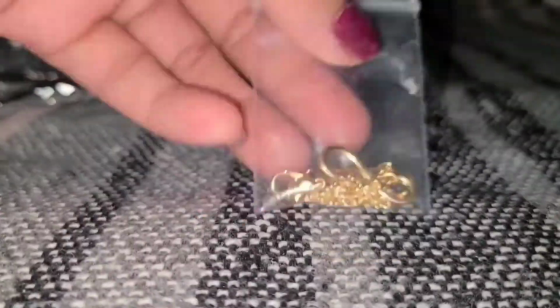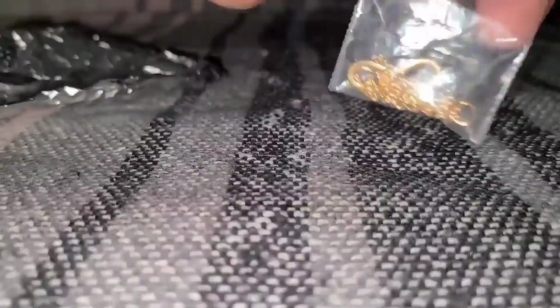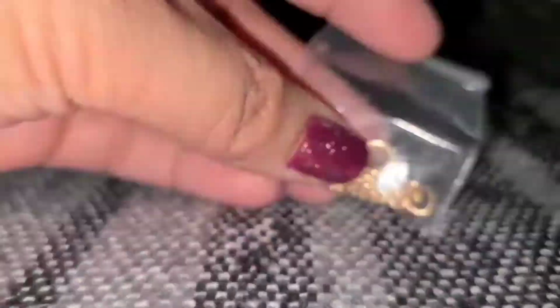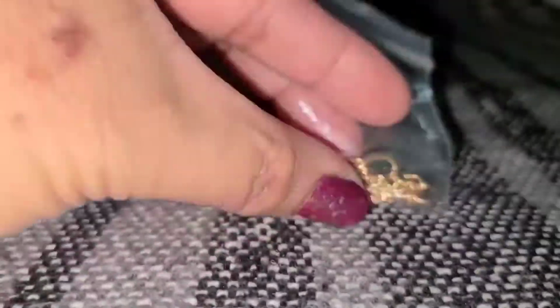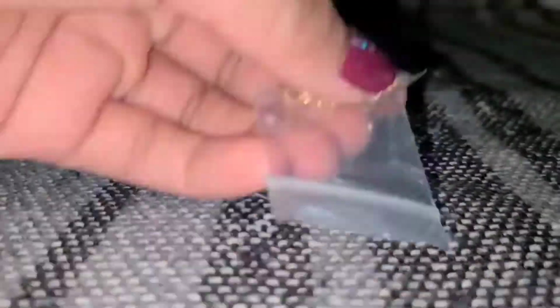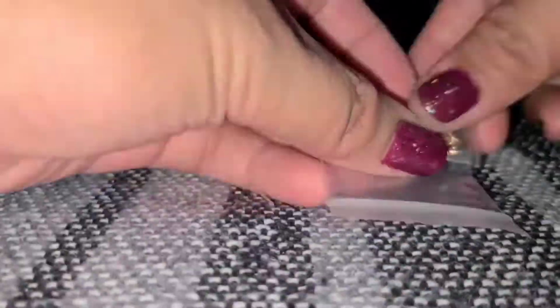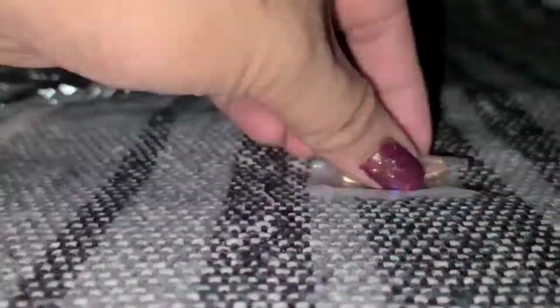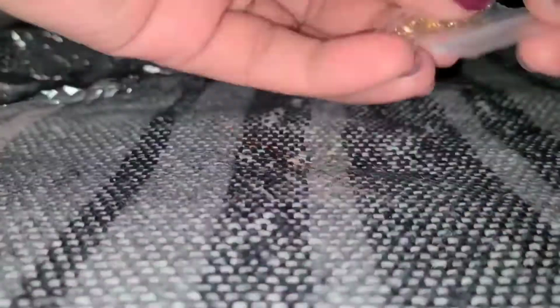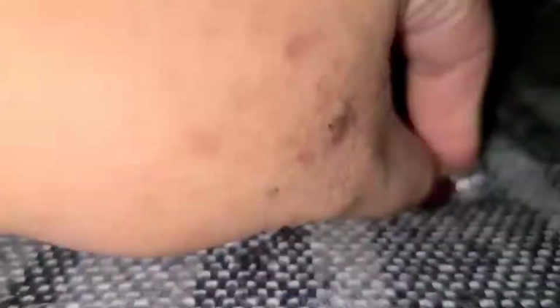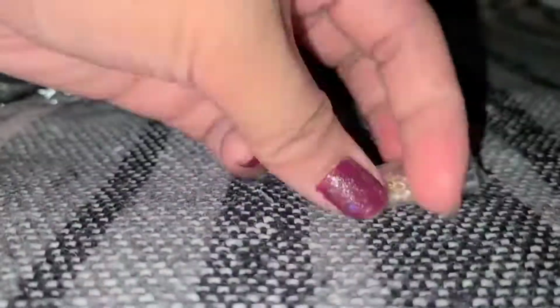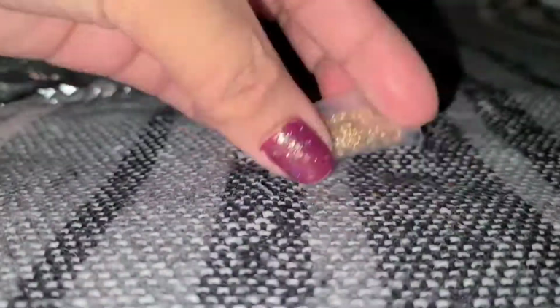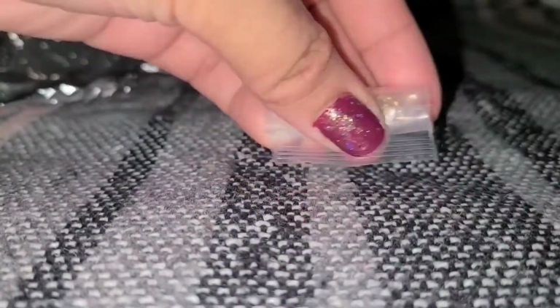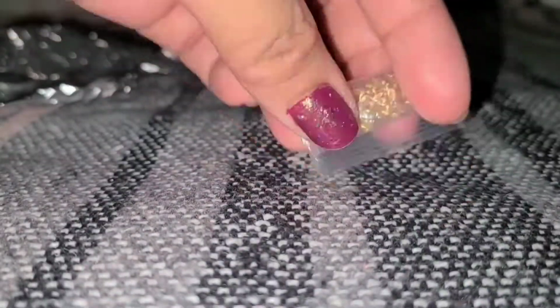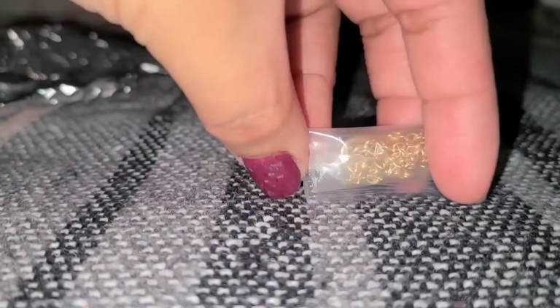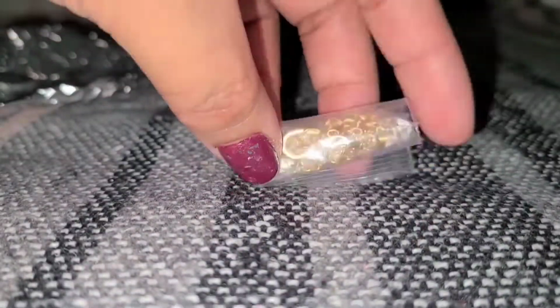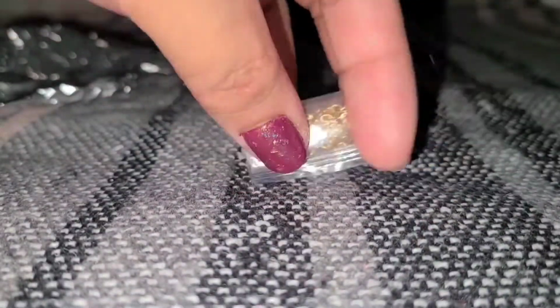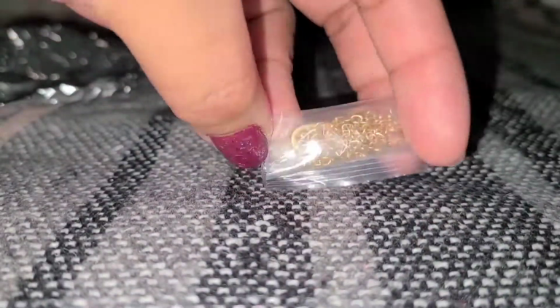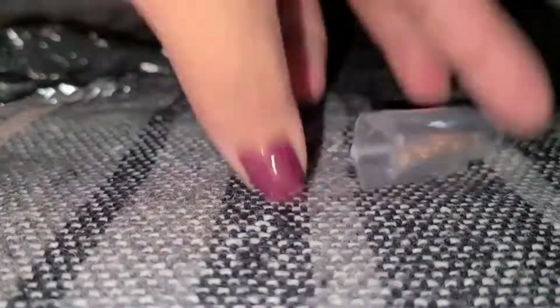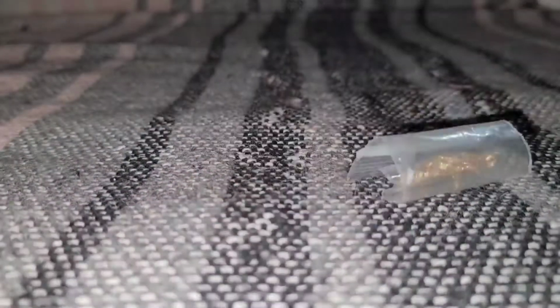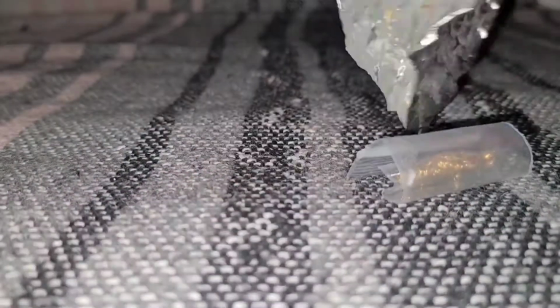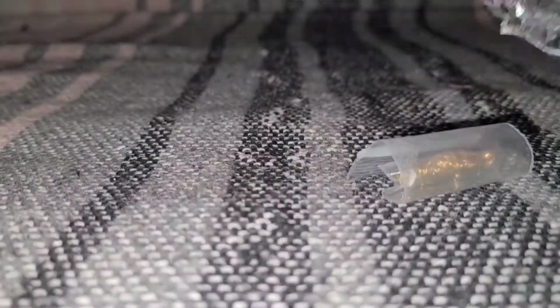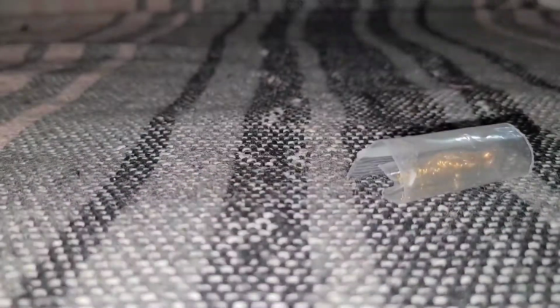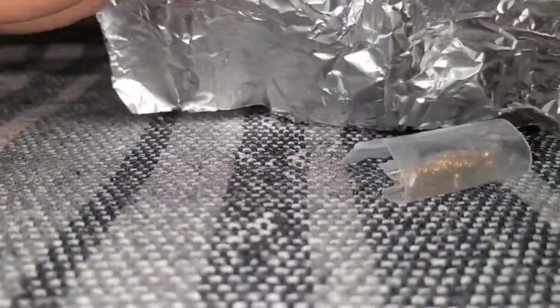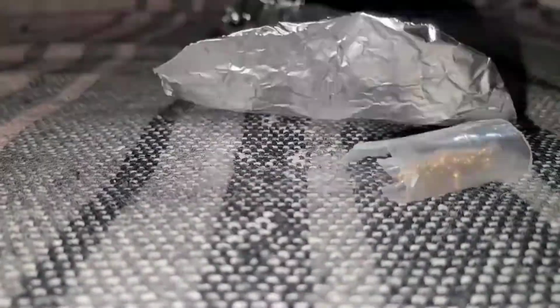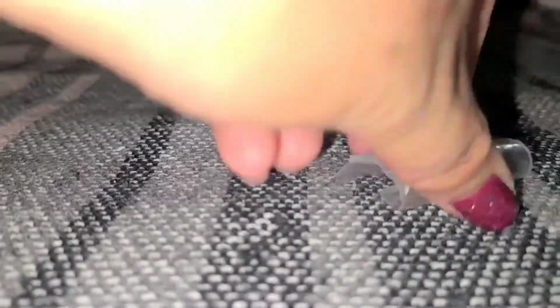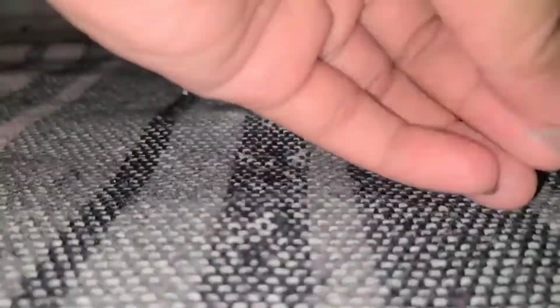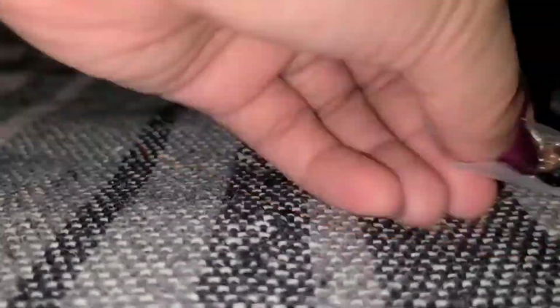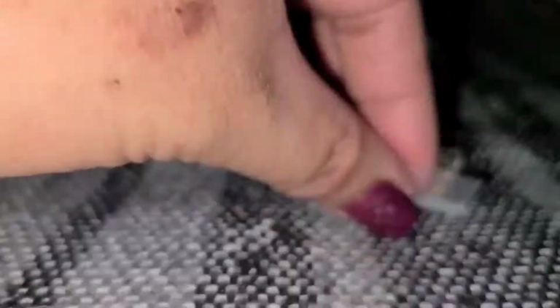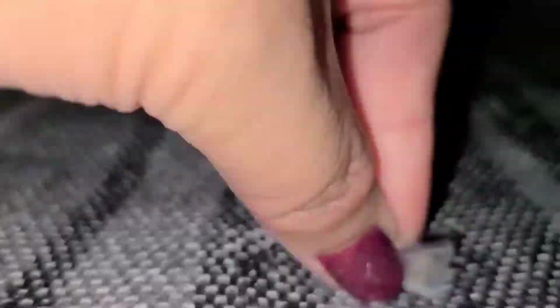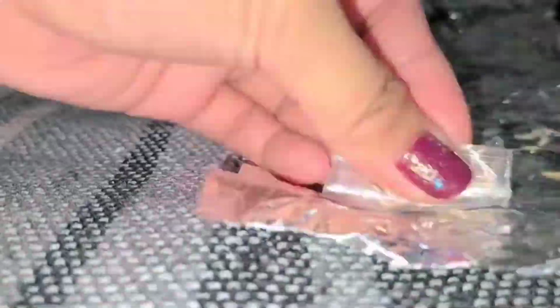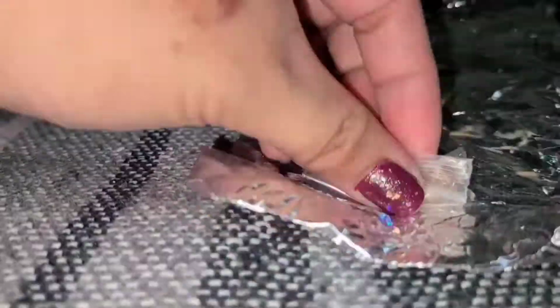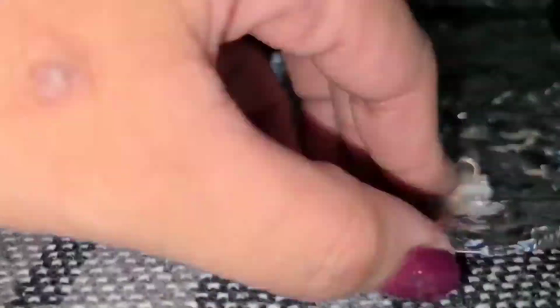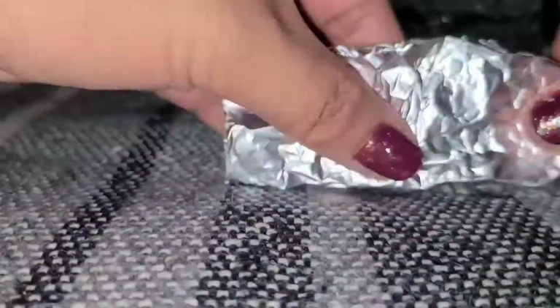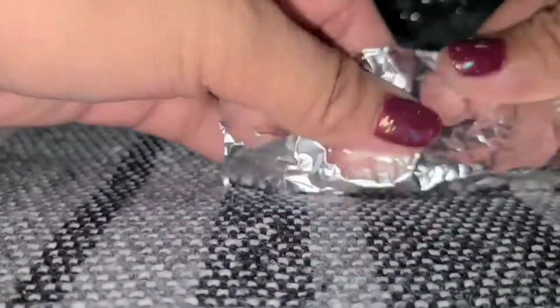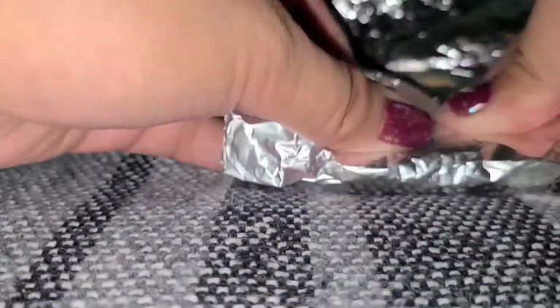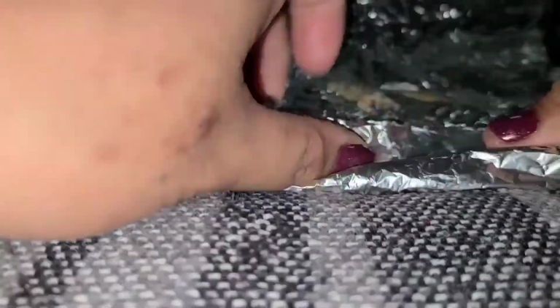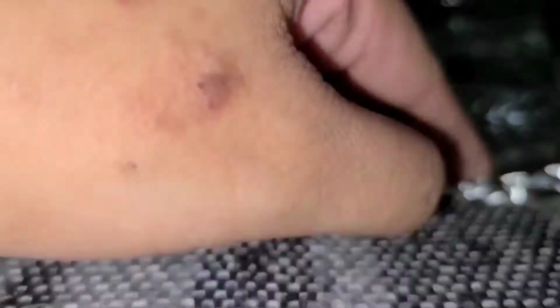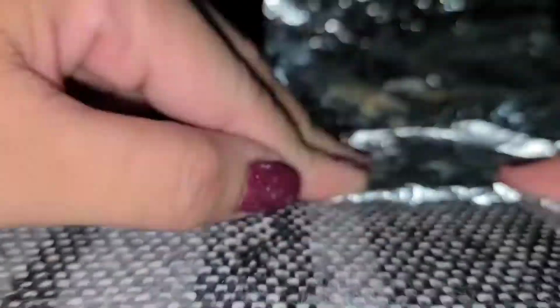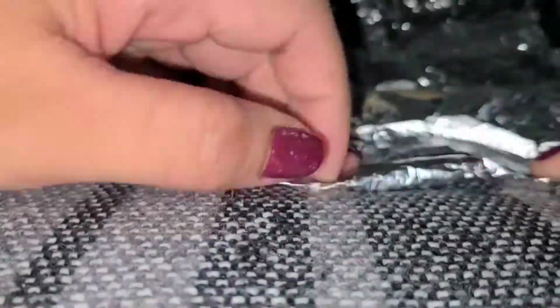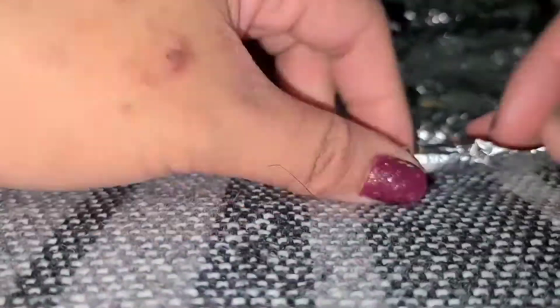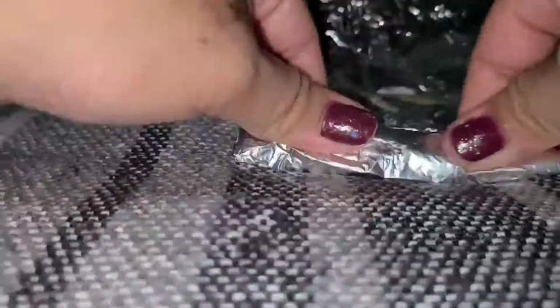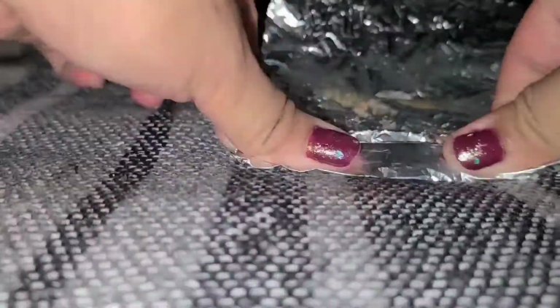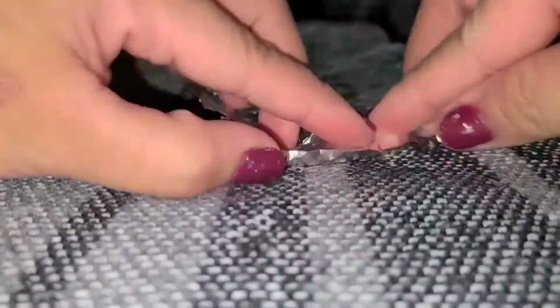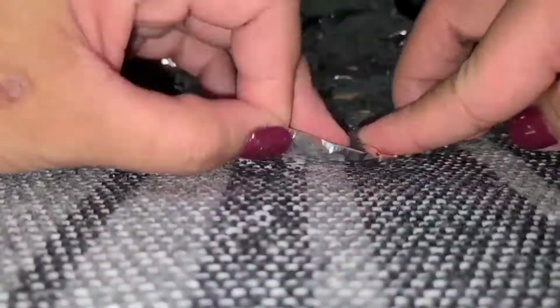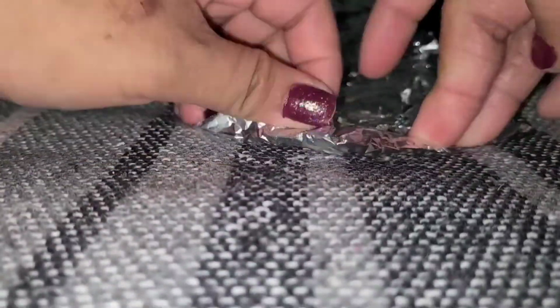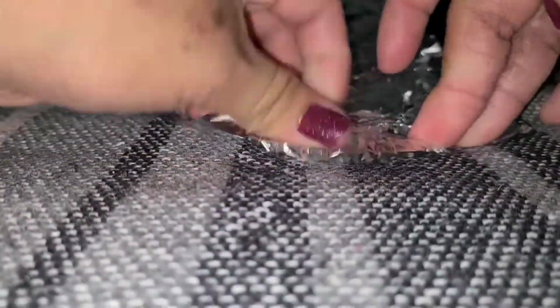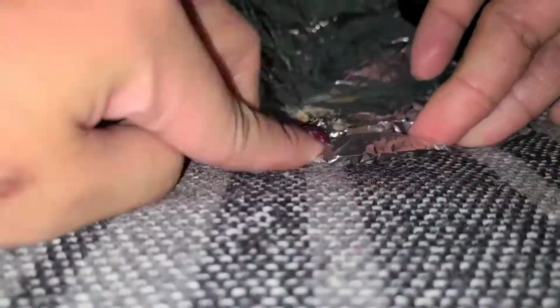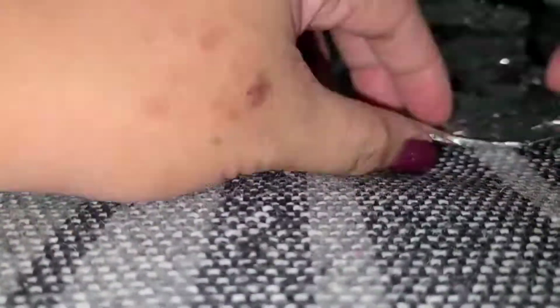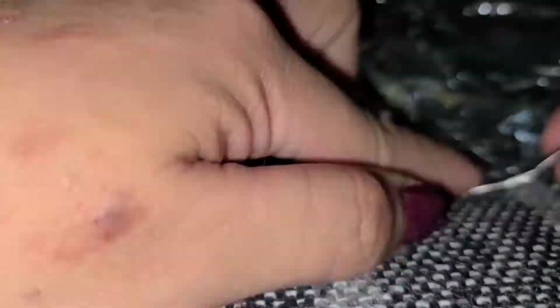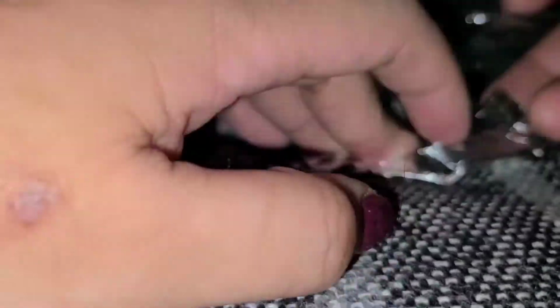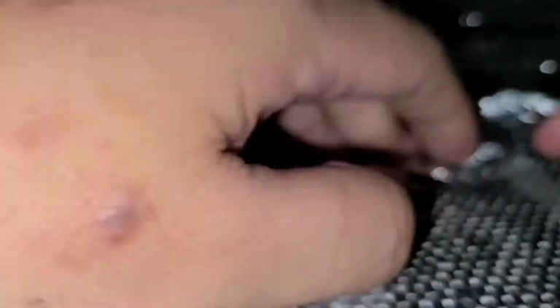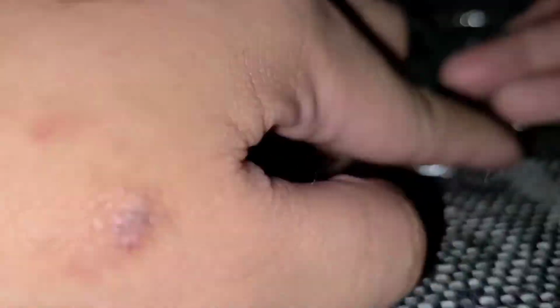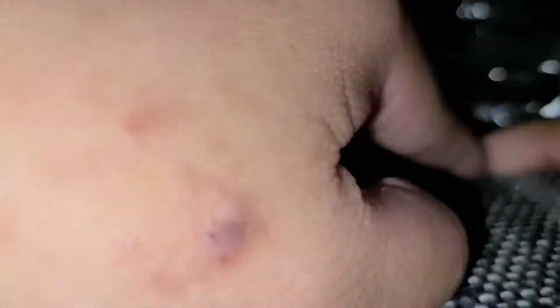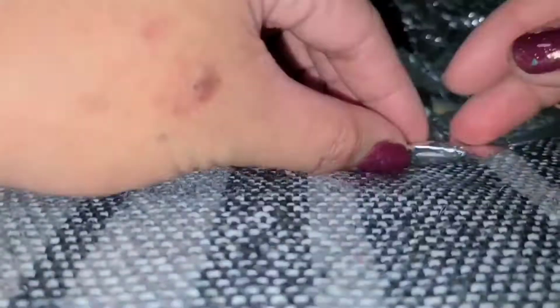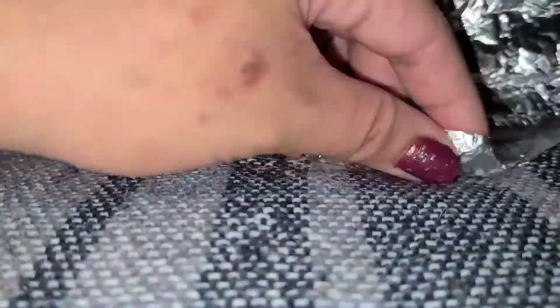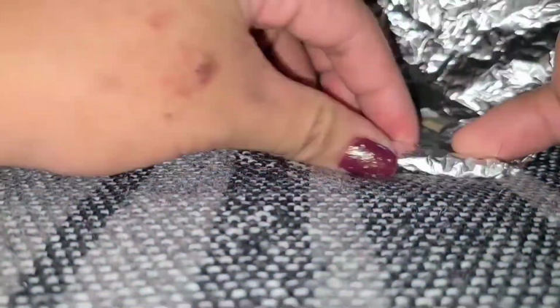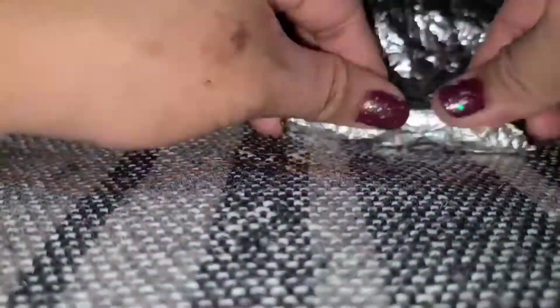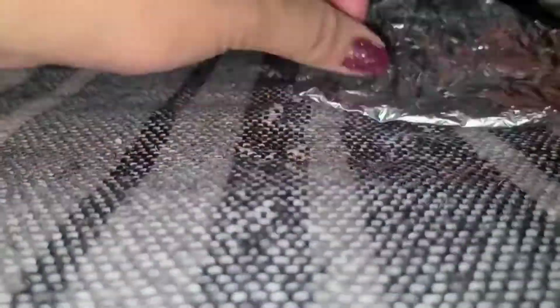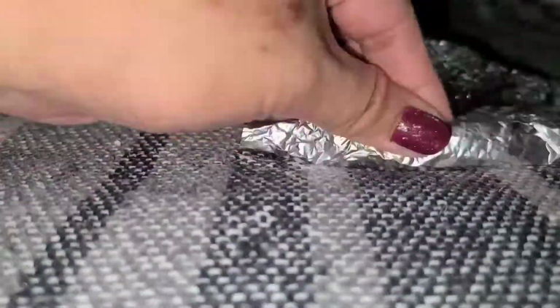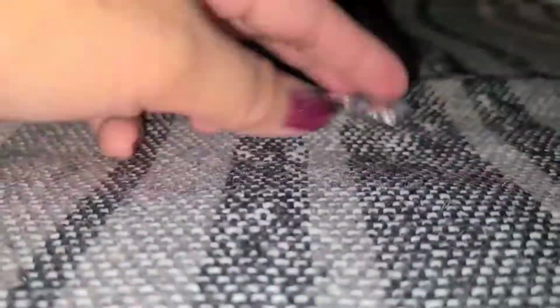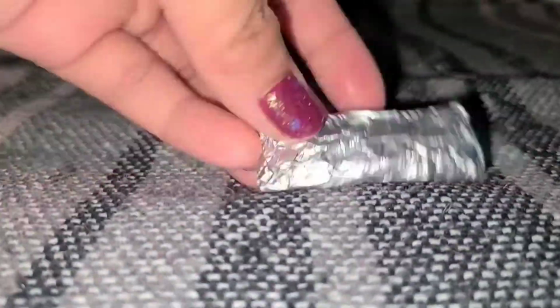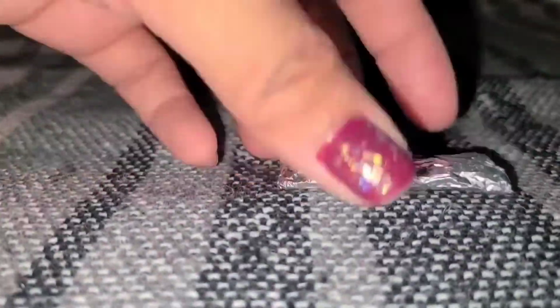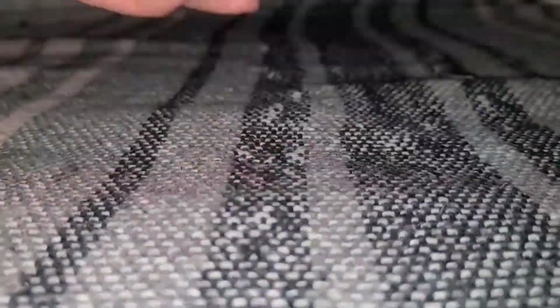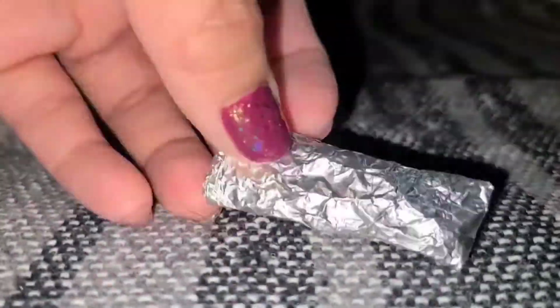We're going to go ahead and wrap our jewelry in a plastic bag and then wrap it in foil. The foil will protect your piece of jewelry from the heat from the wax.